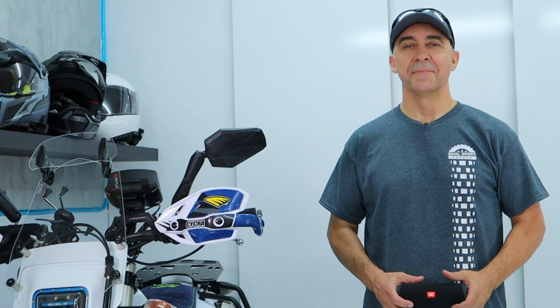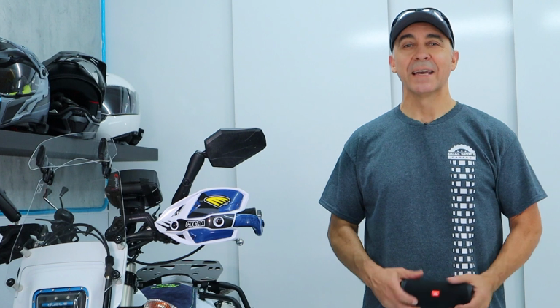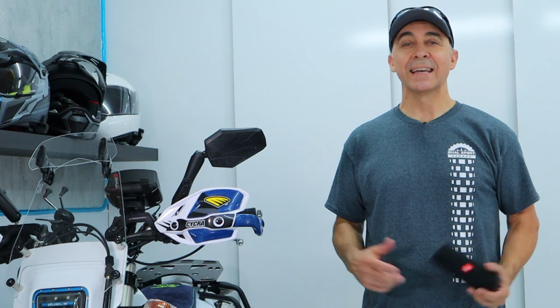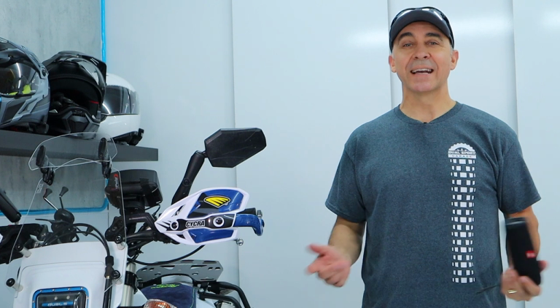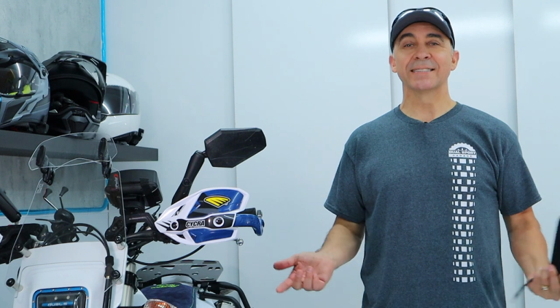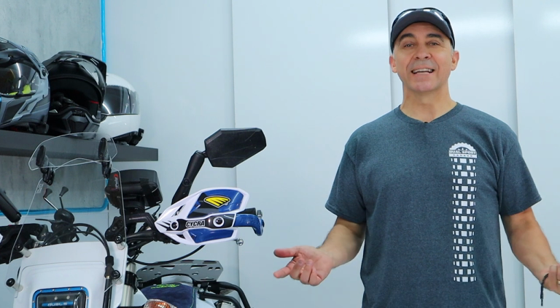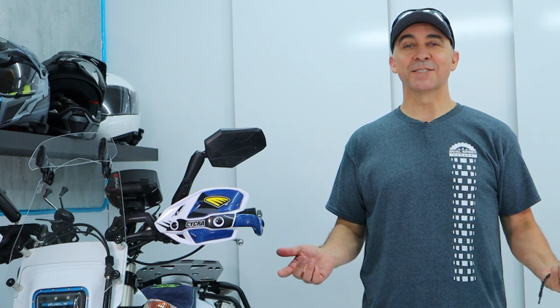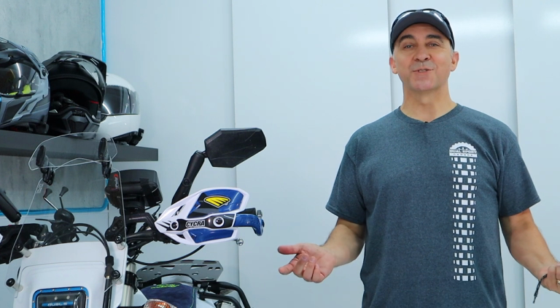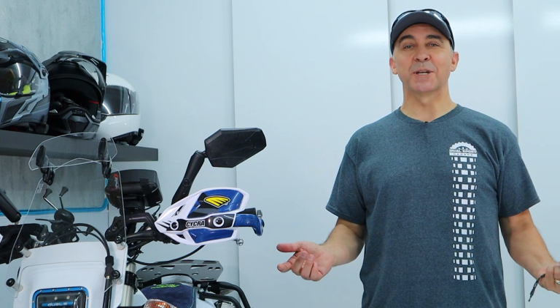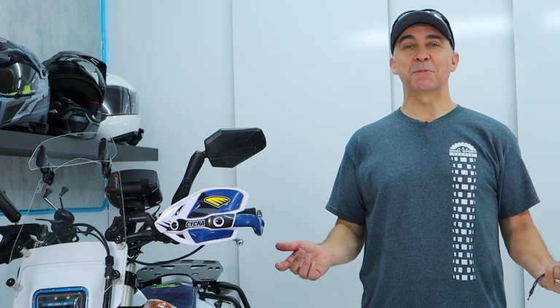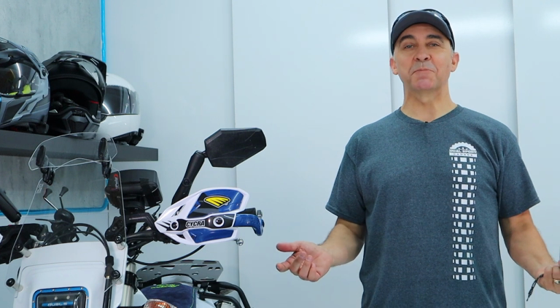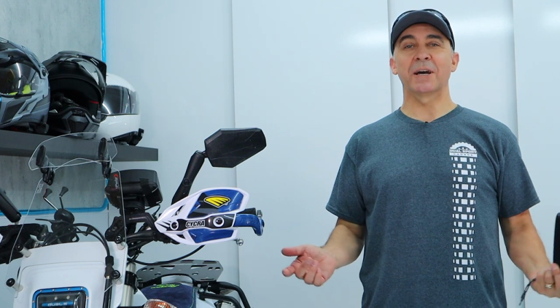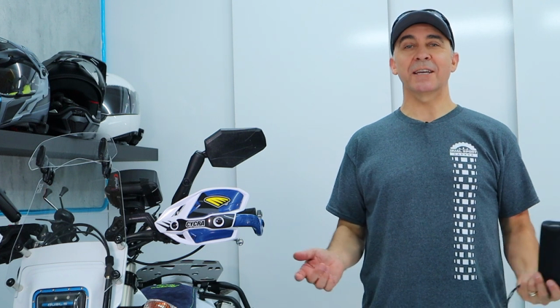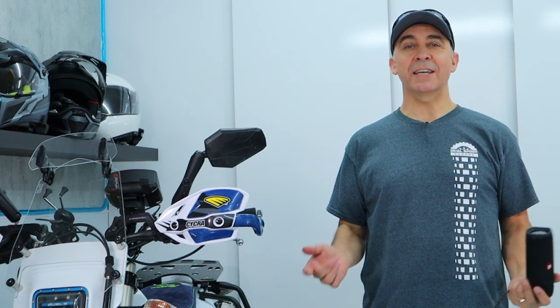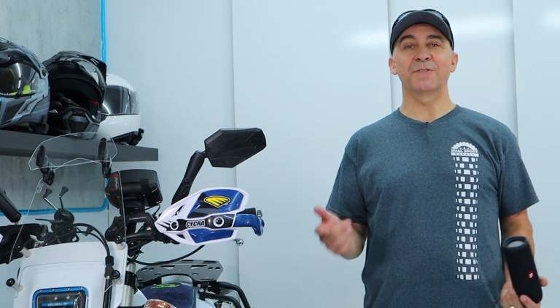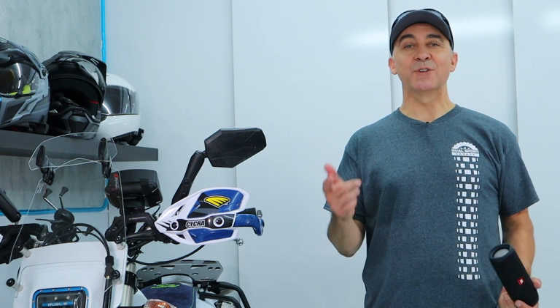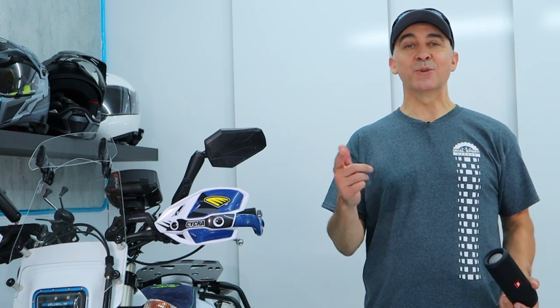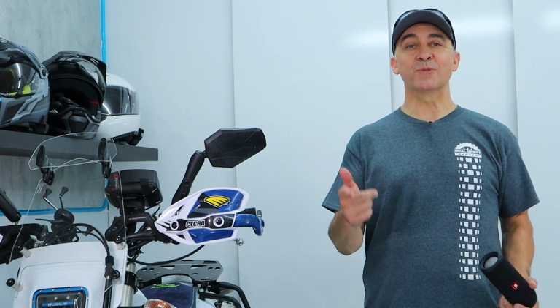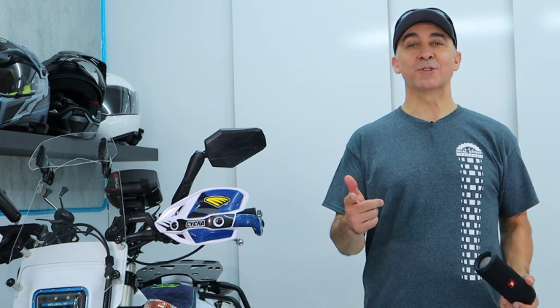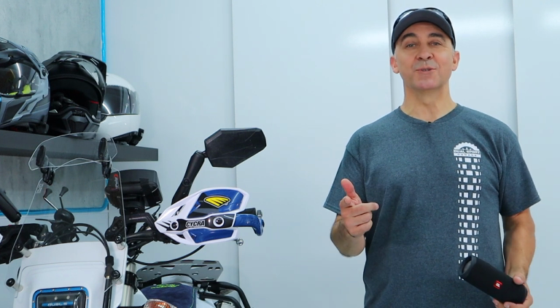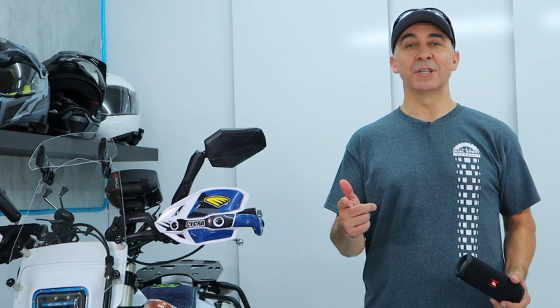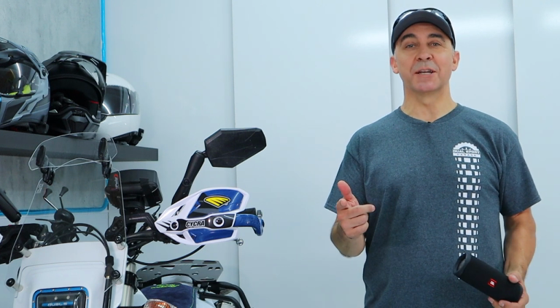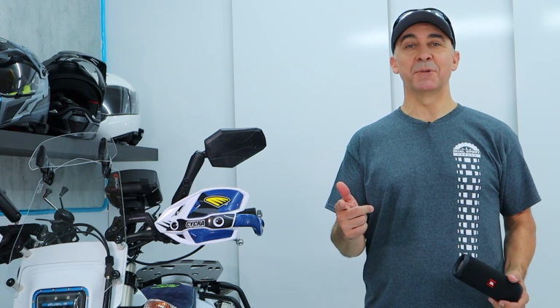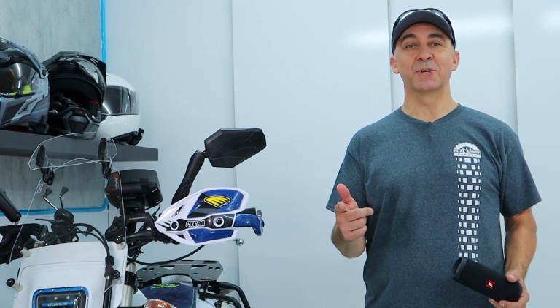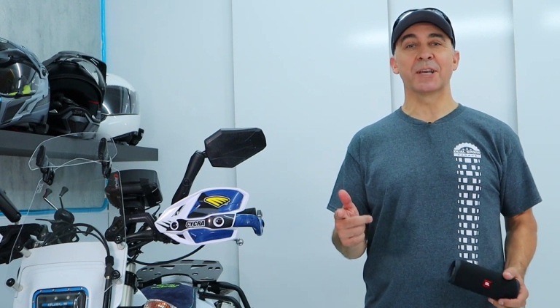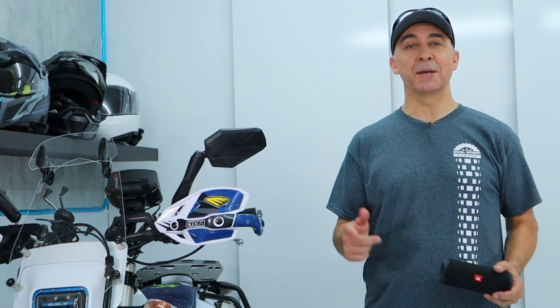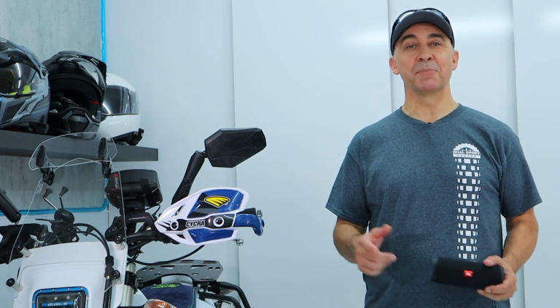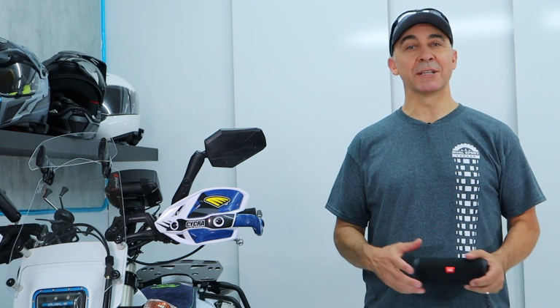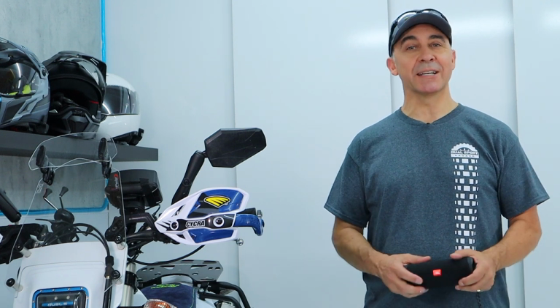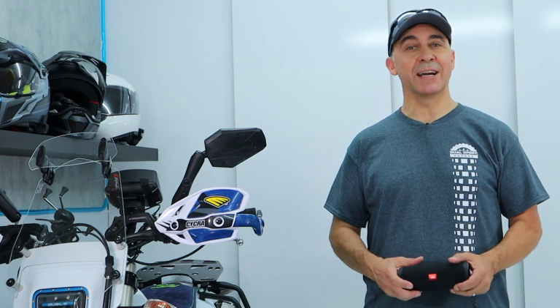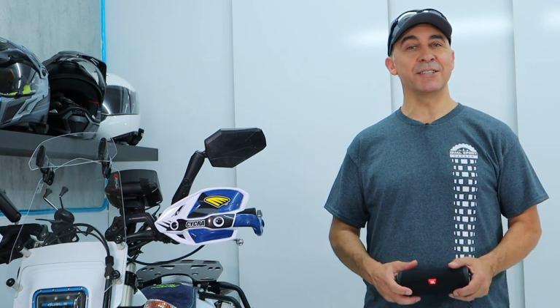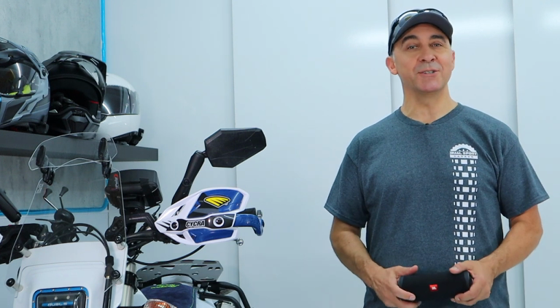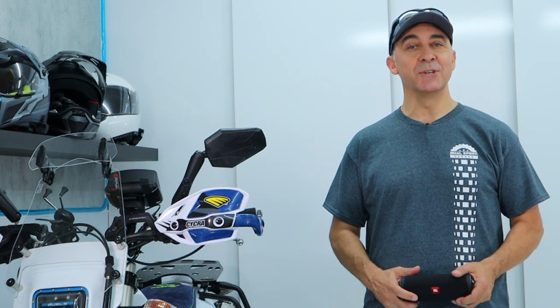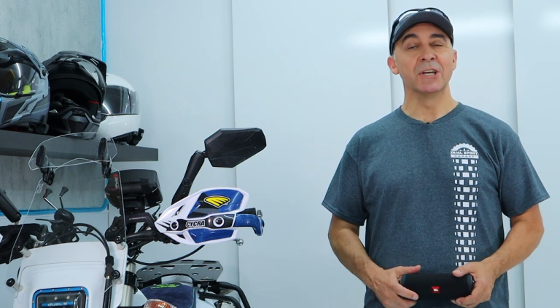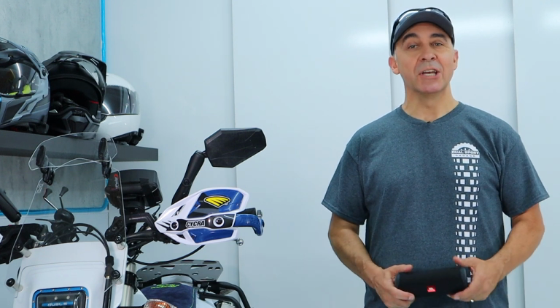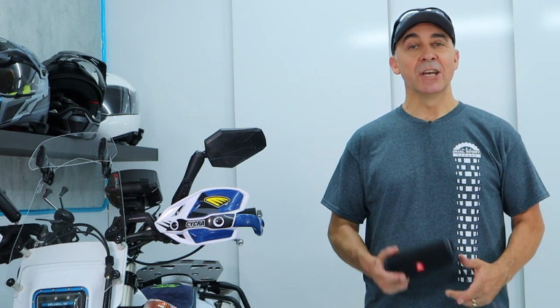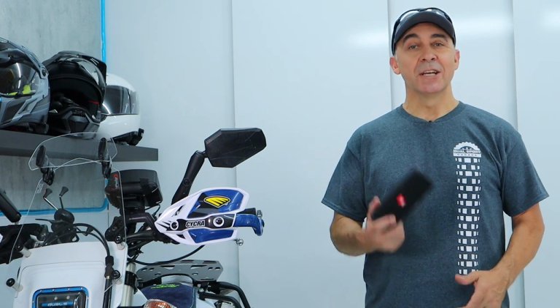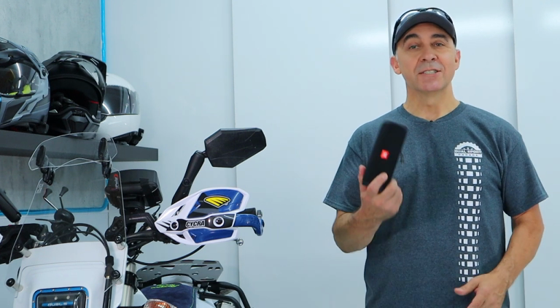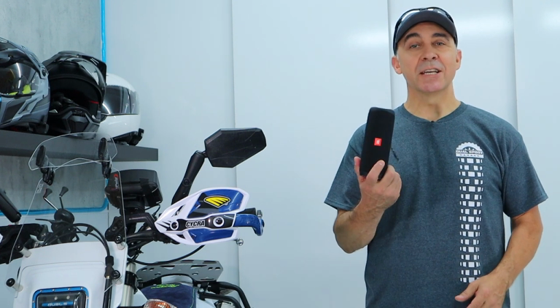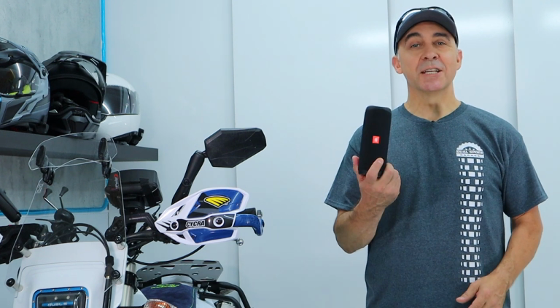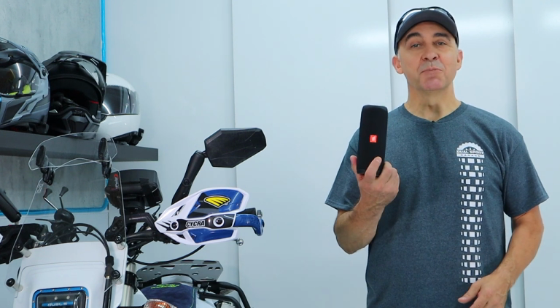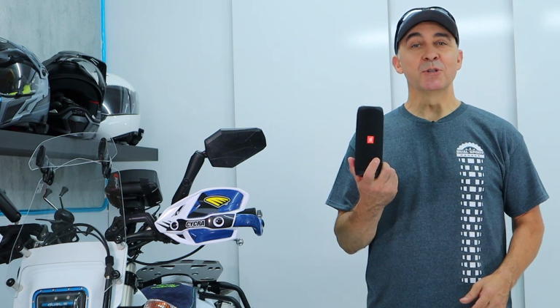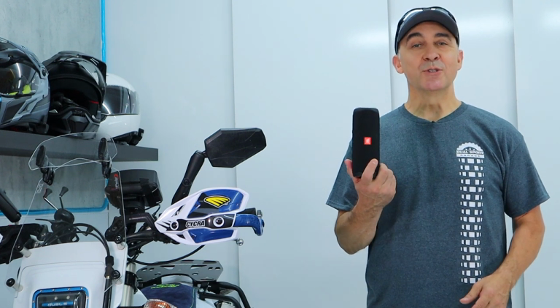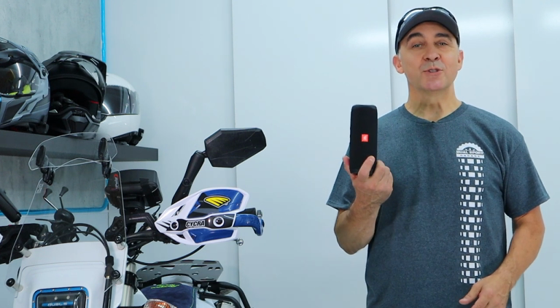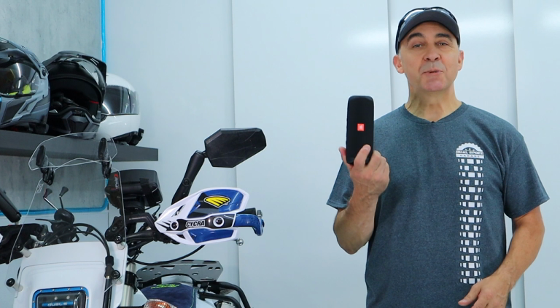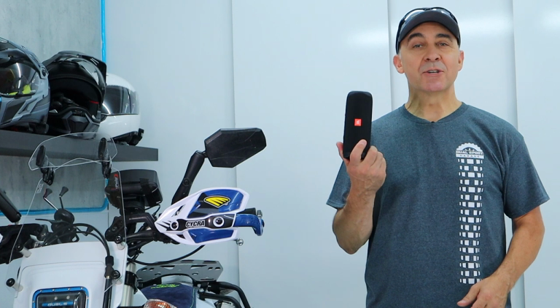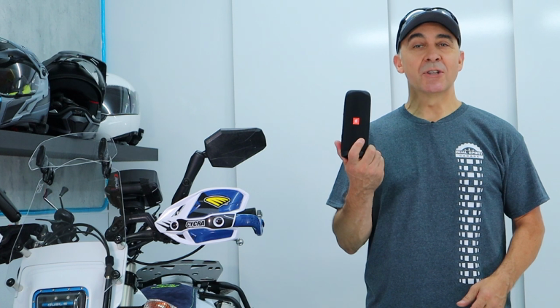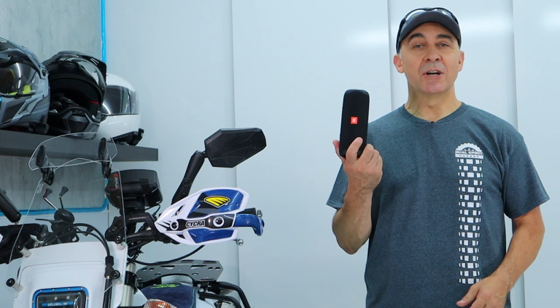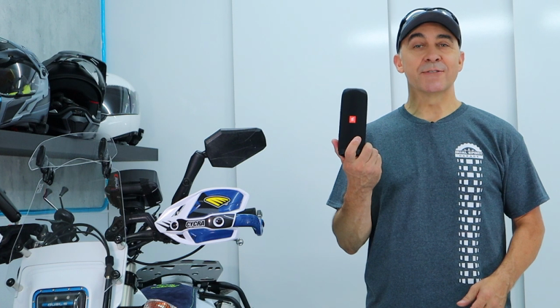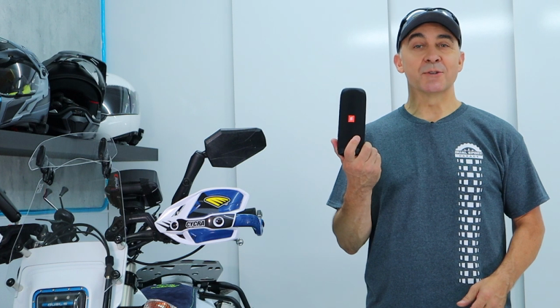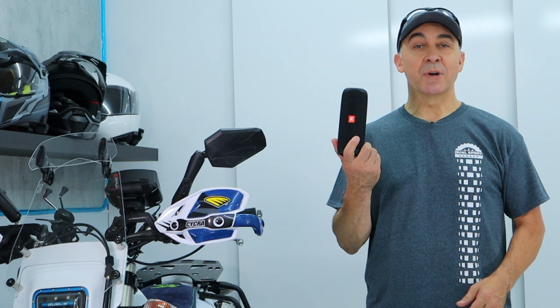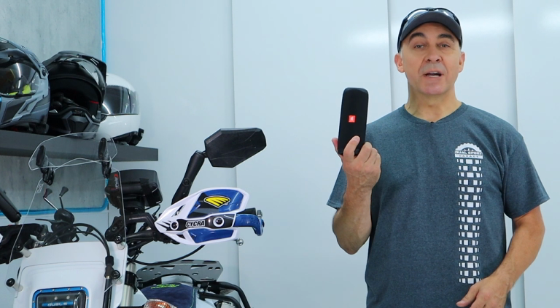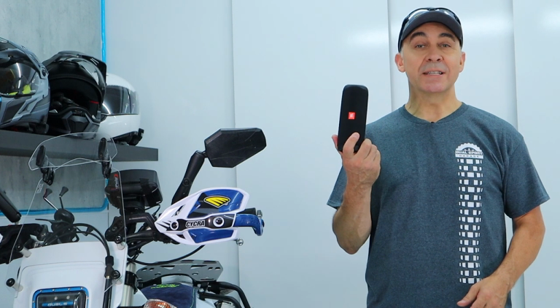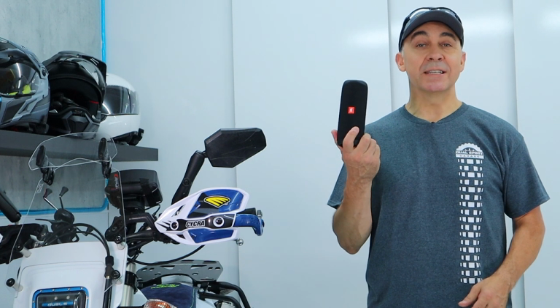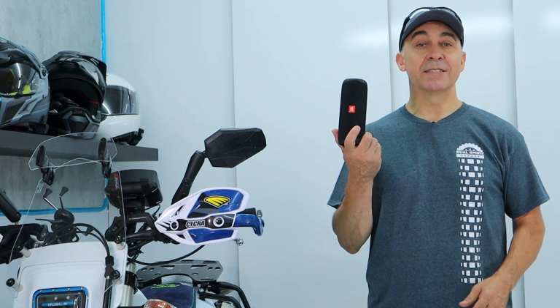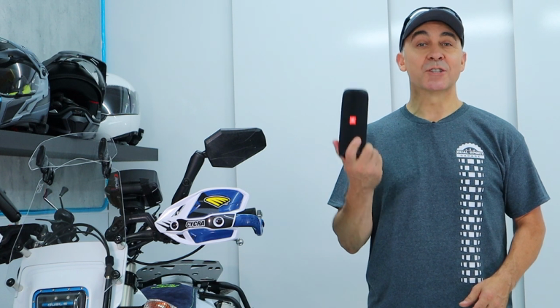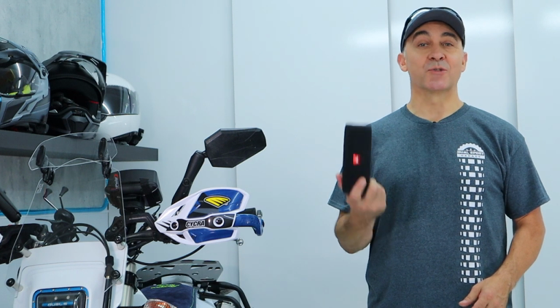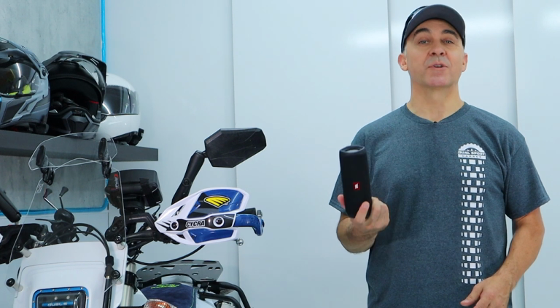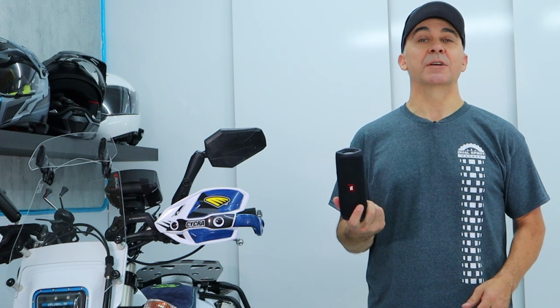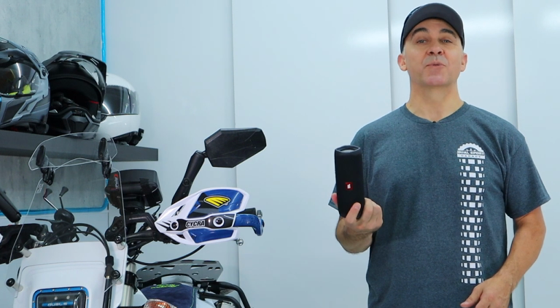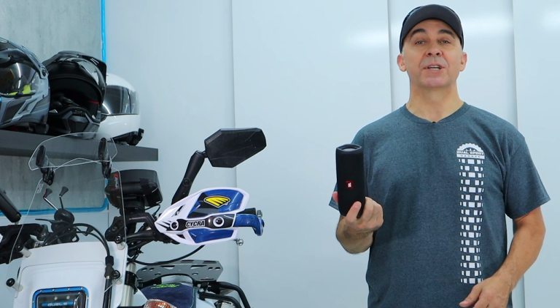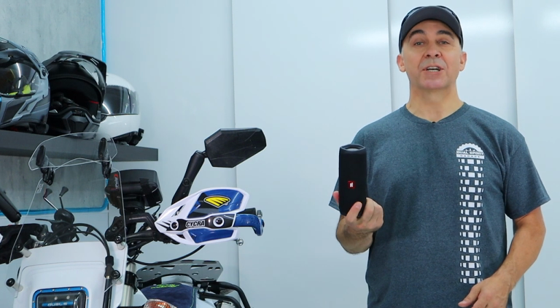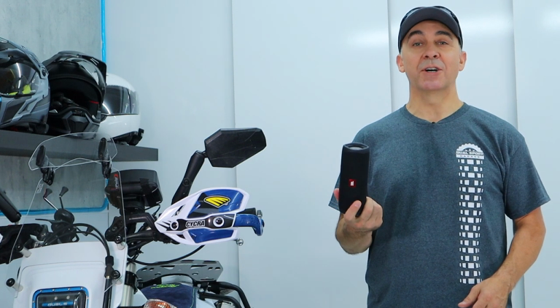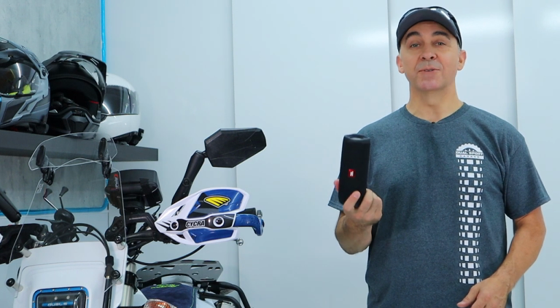Hey guys, thanks for stopping by. If you do a lot of moto camping like I do, taking a Bluetooth speaker along for the ride is a great way to go.